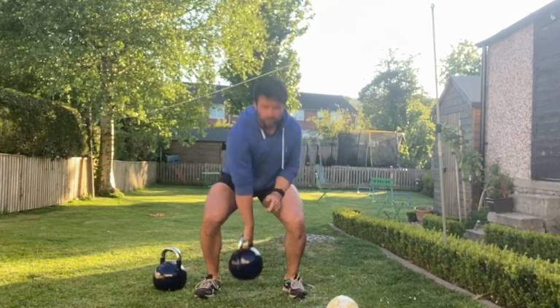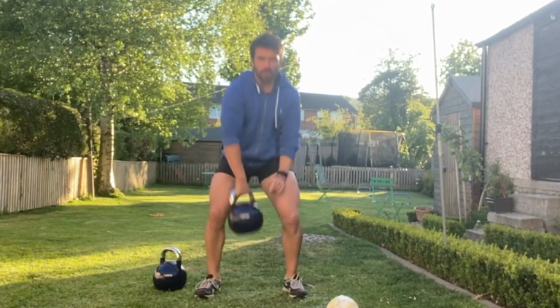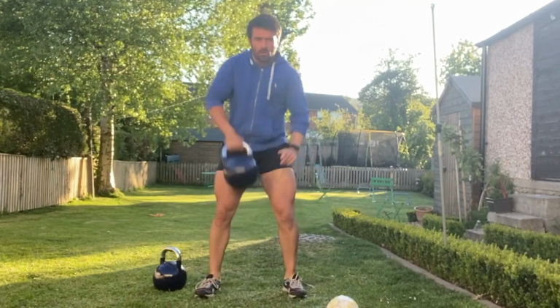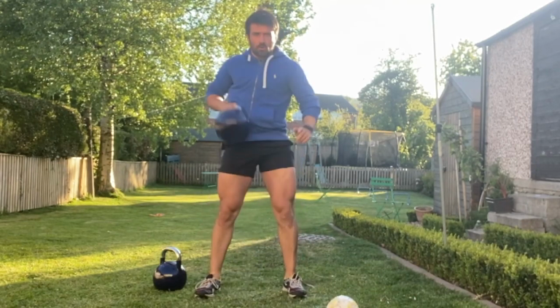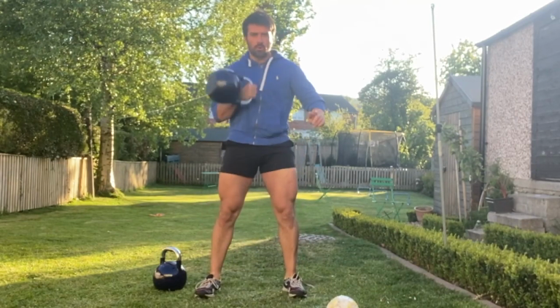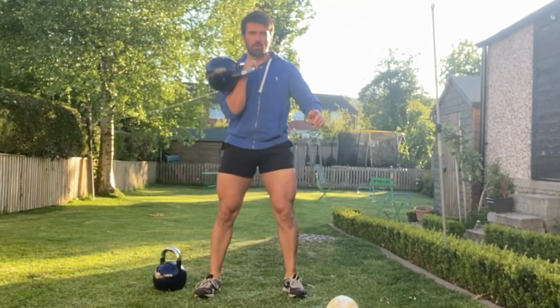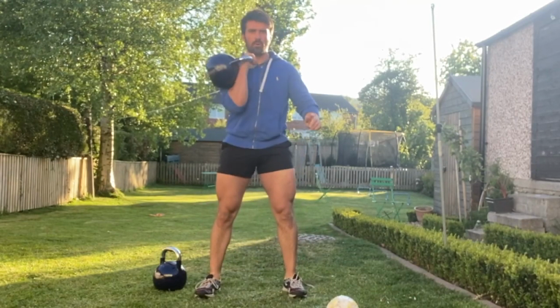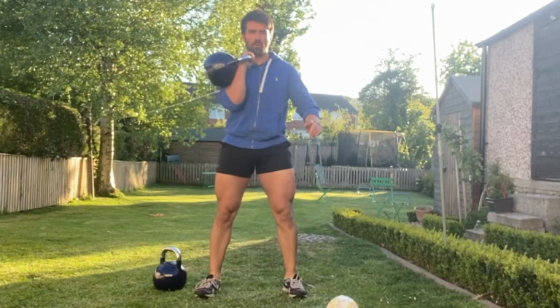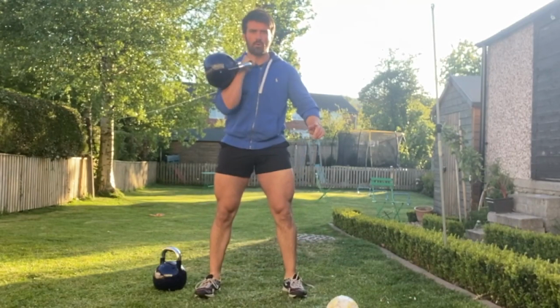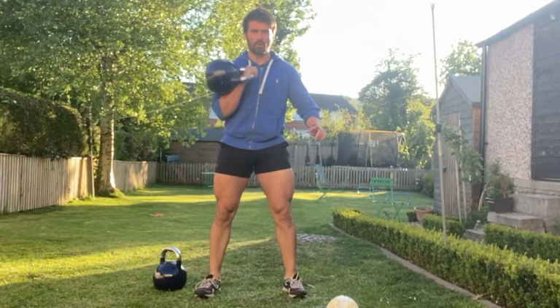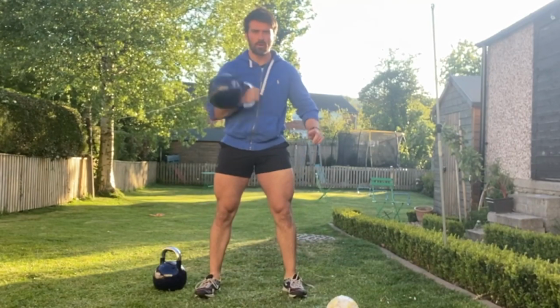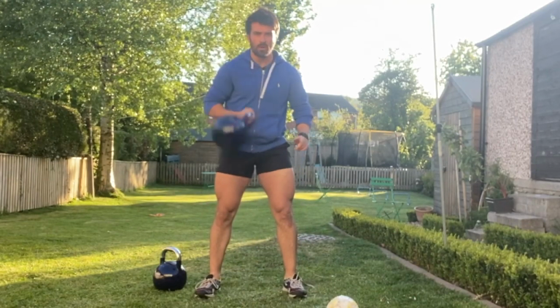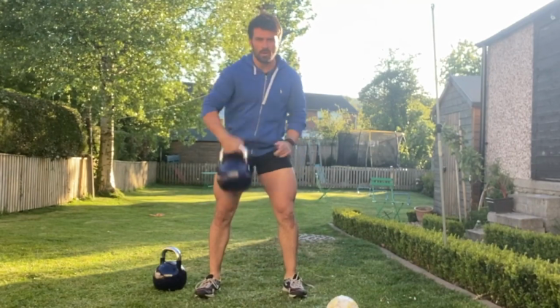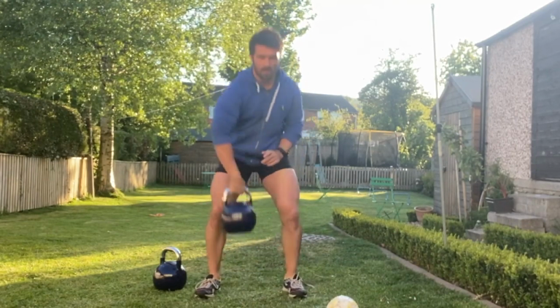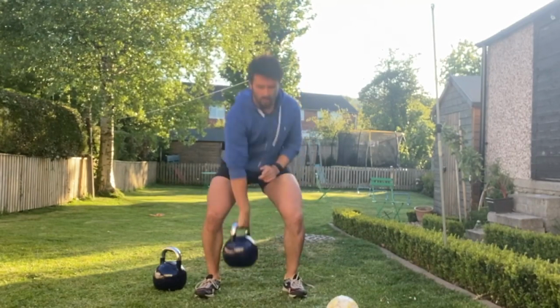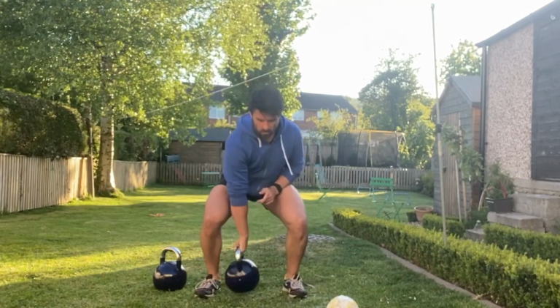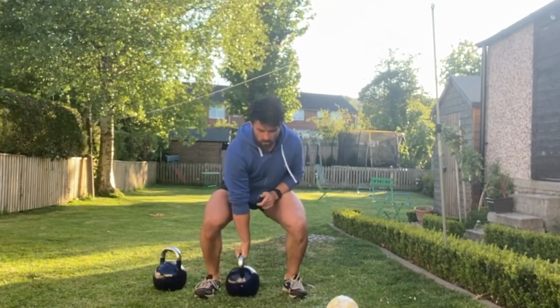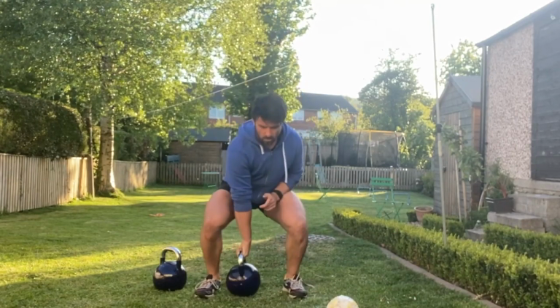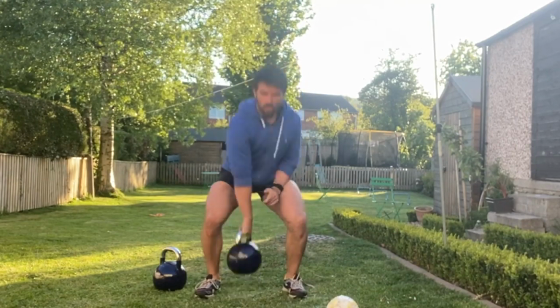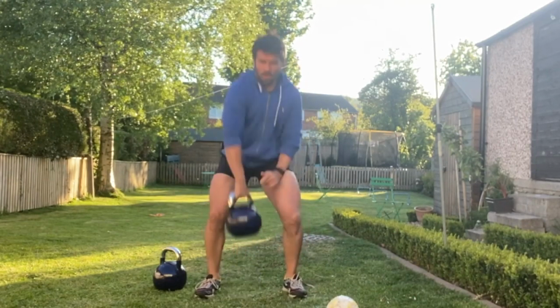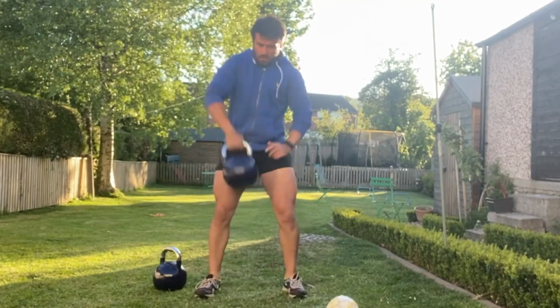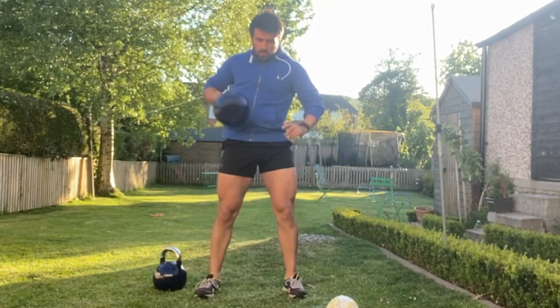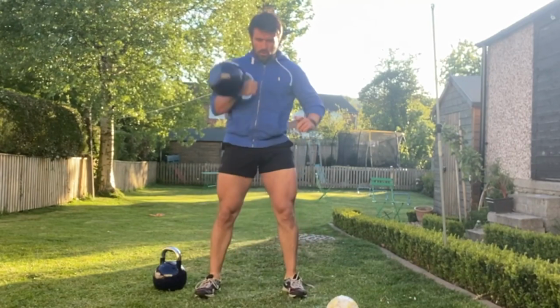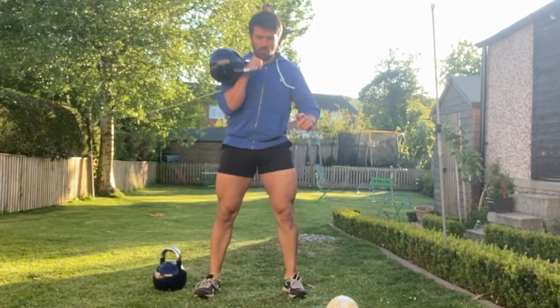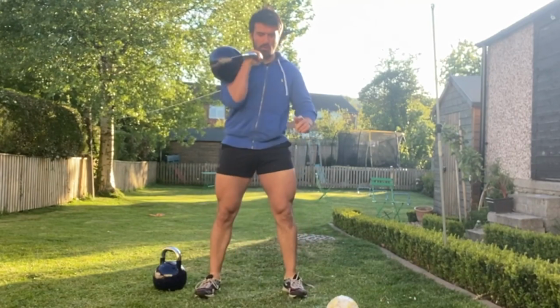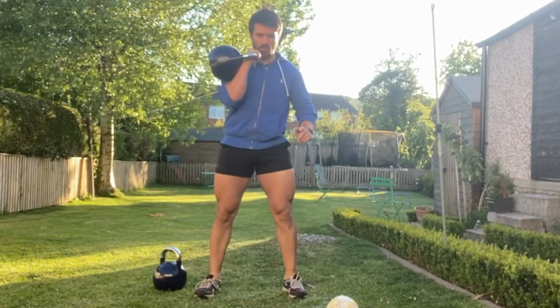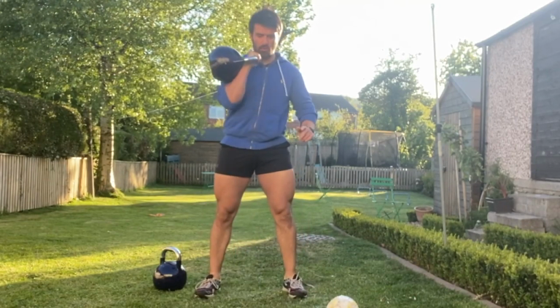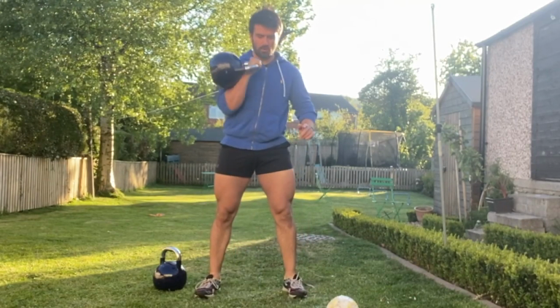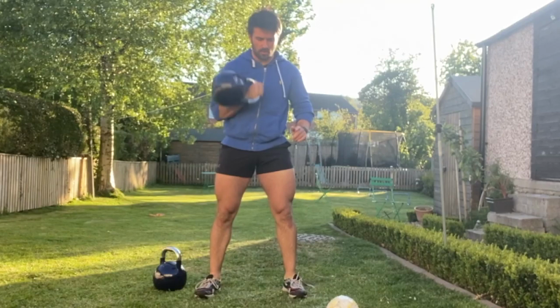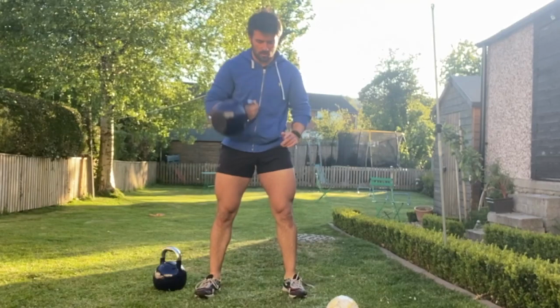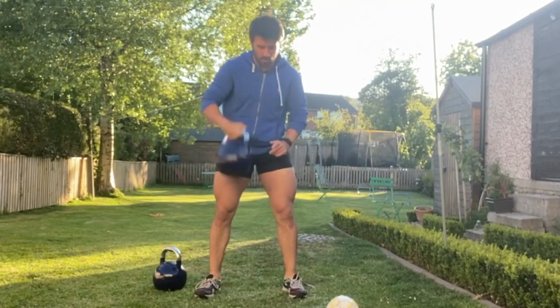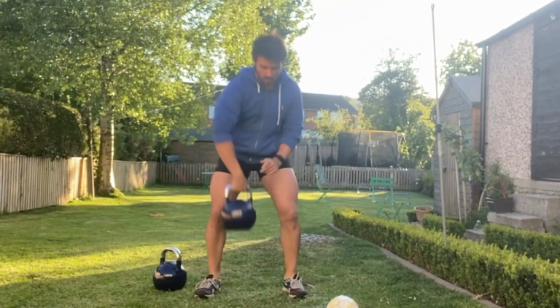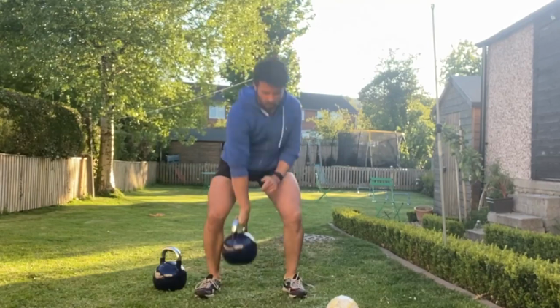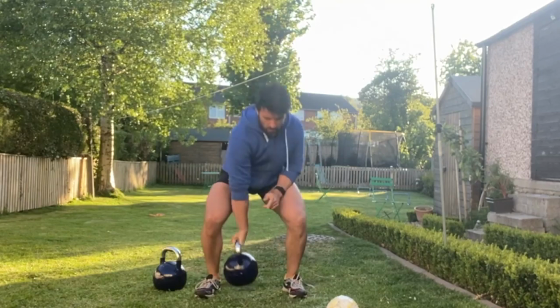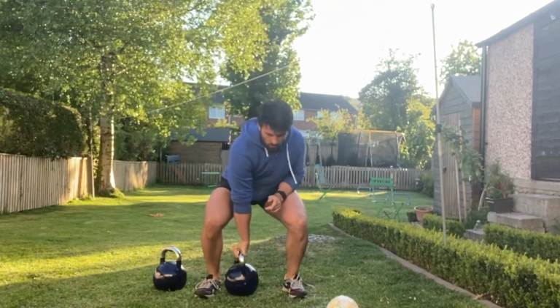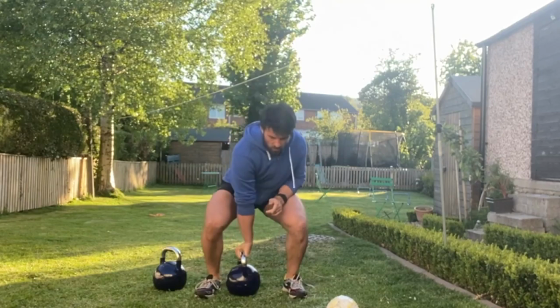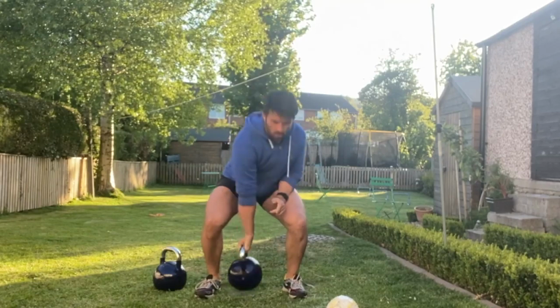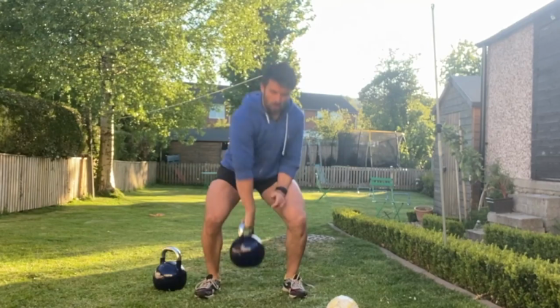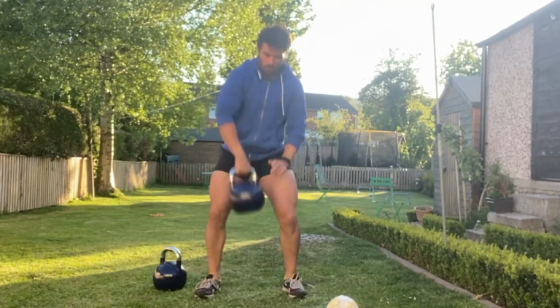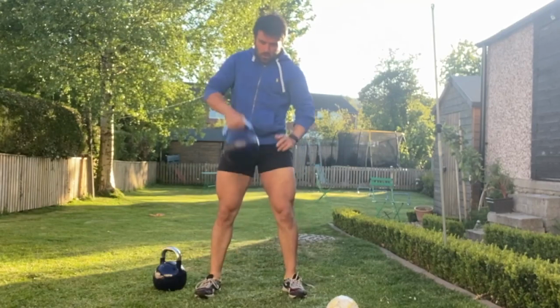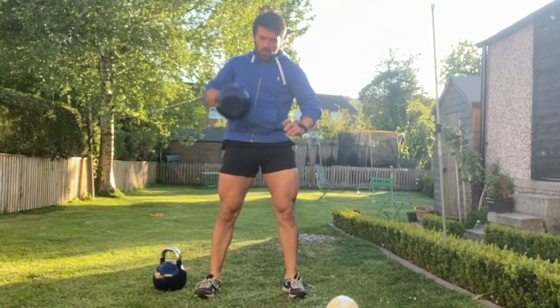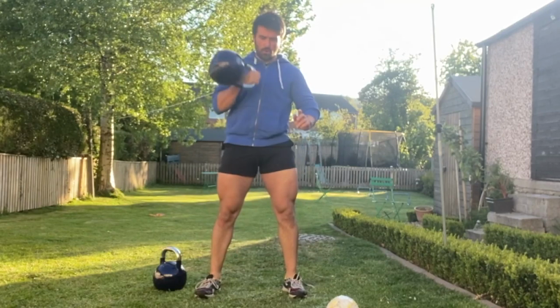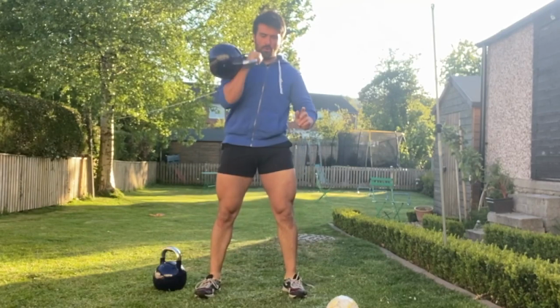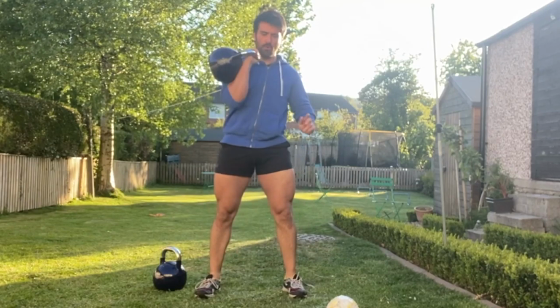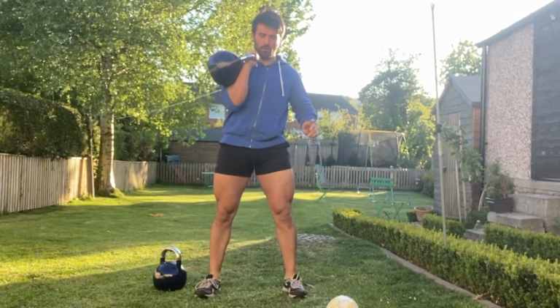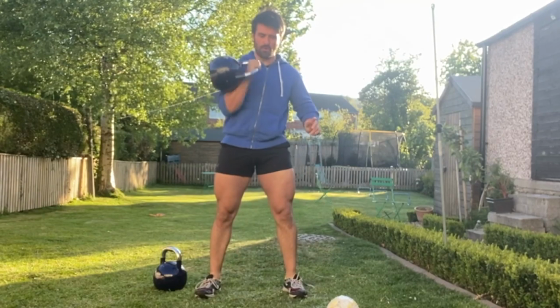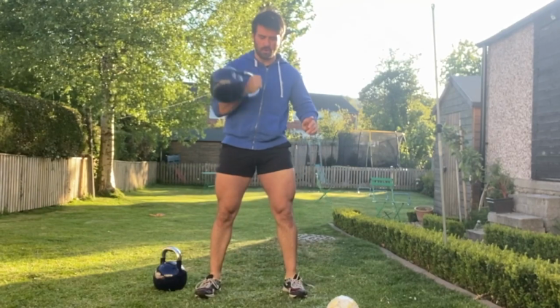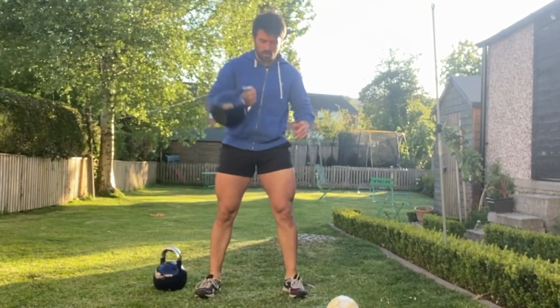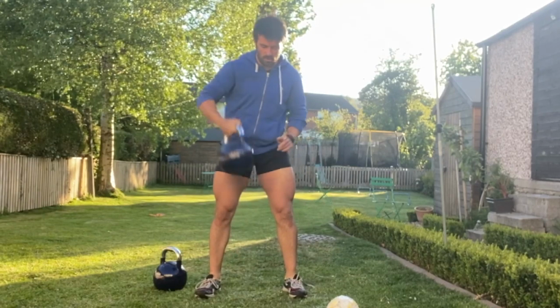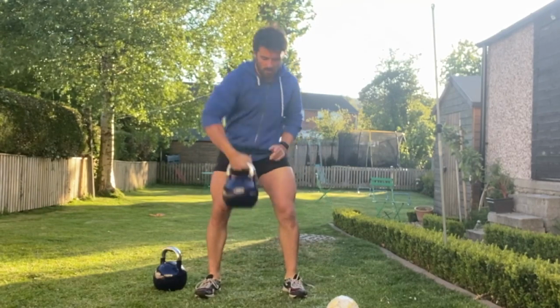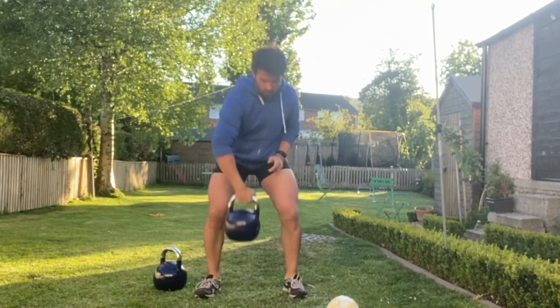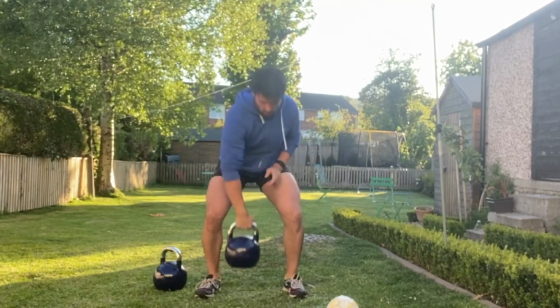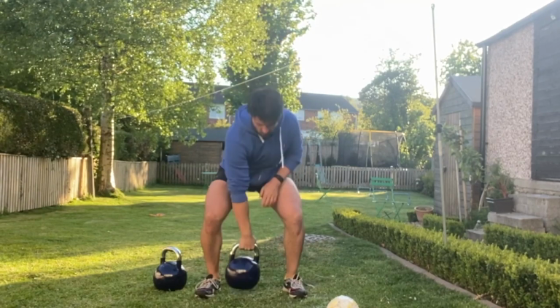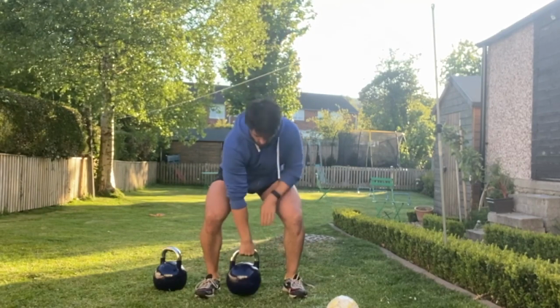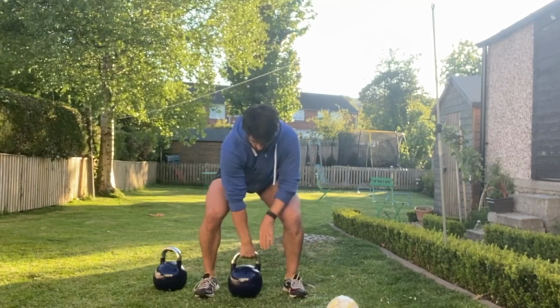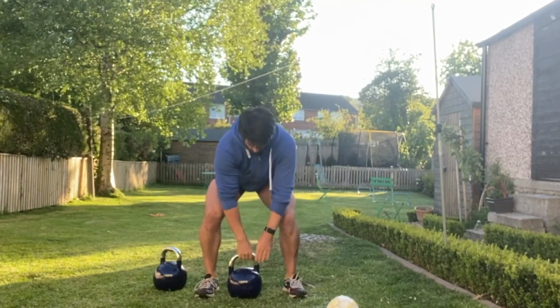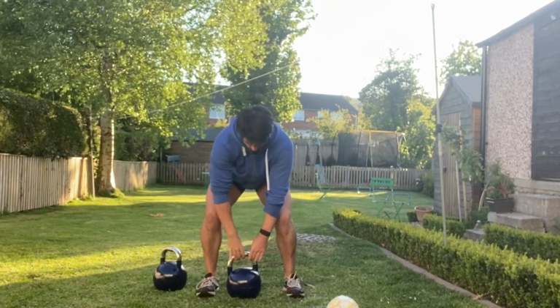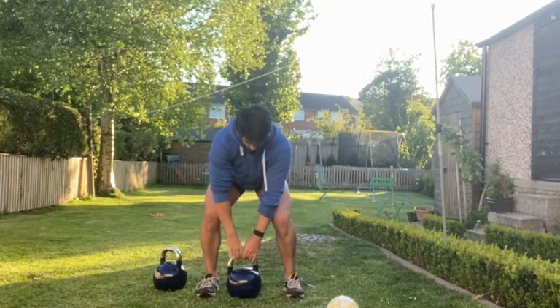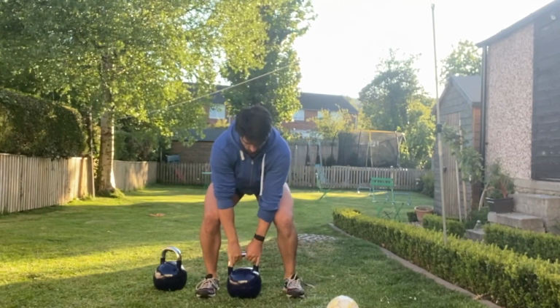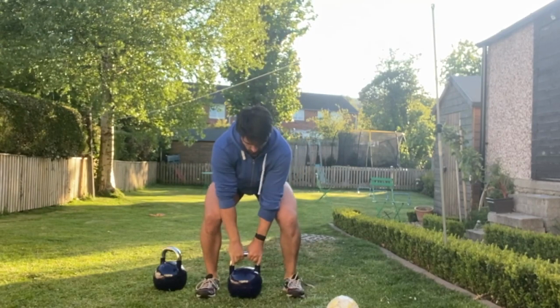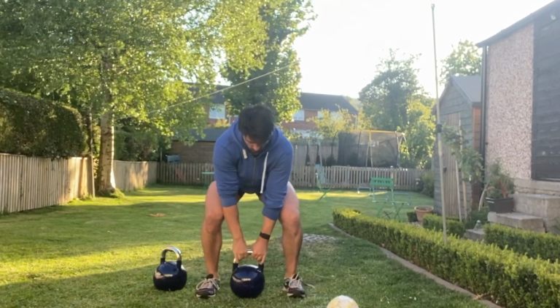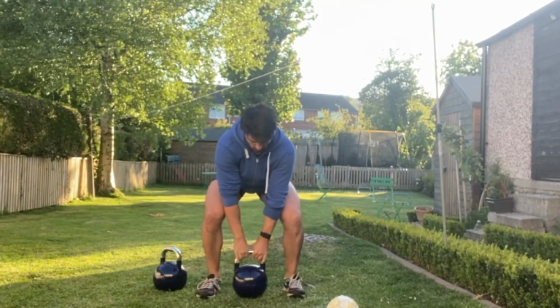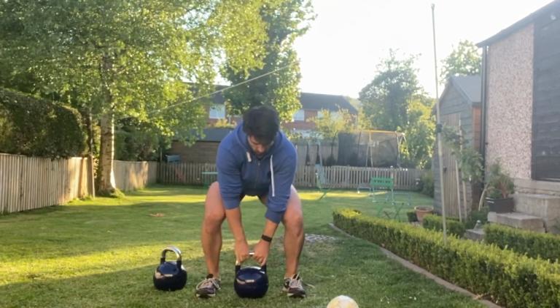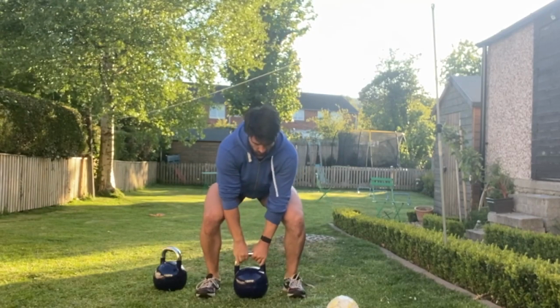Make sure the weight is evenly distributed between the legs throughout, the ribcage is stacked on top of the pelvis, and the pelvis doesn't rotate side to side as best you can.